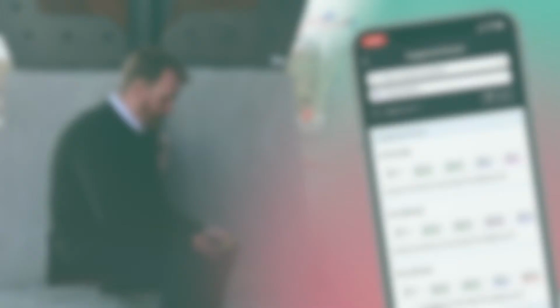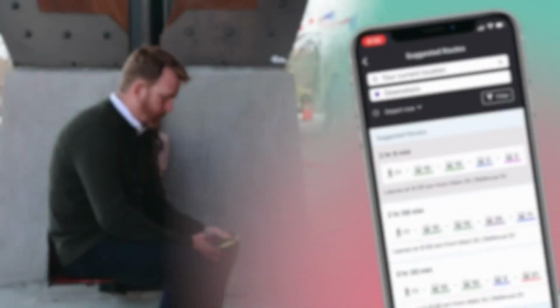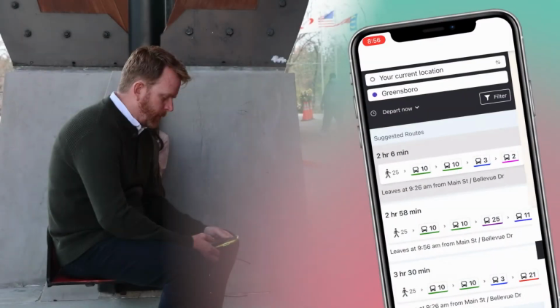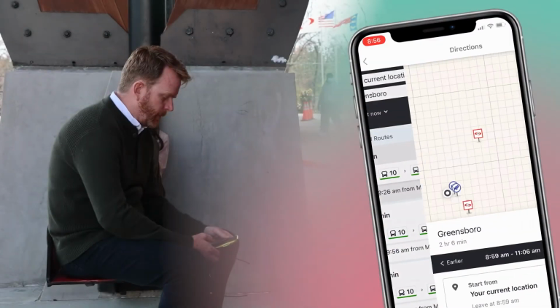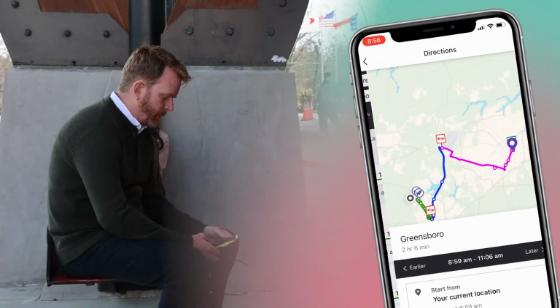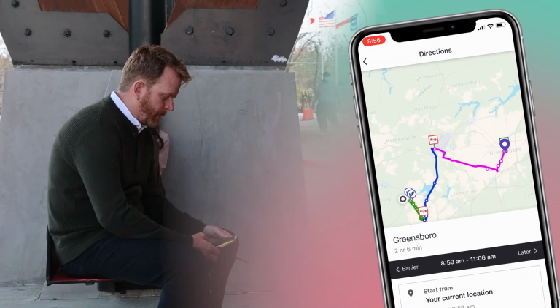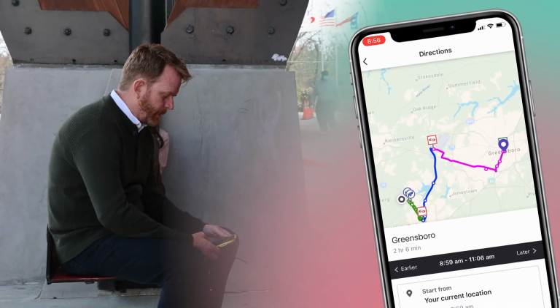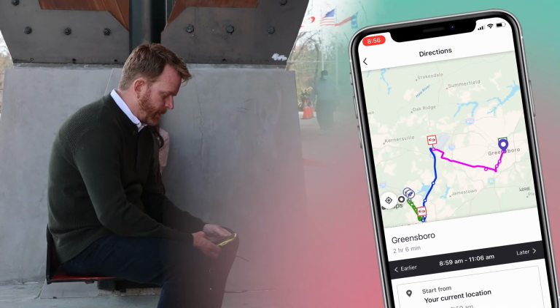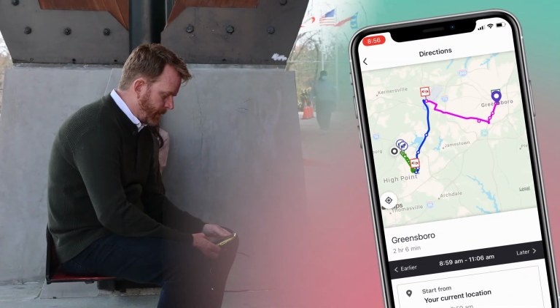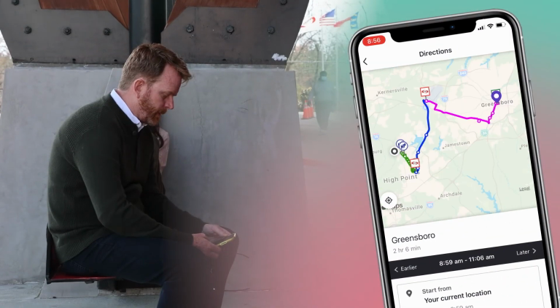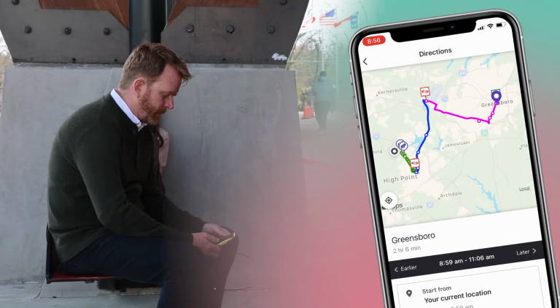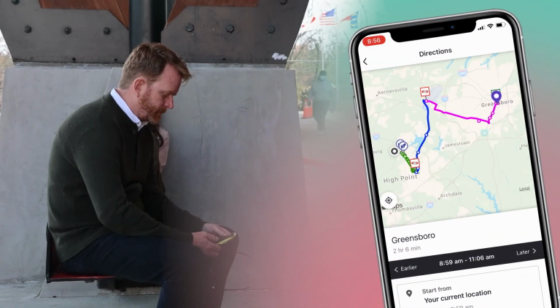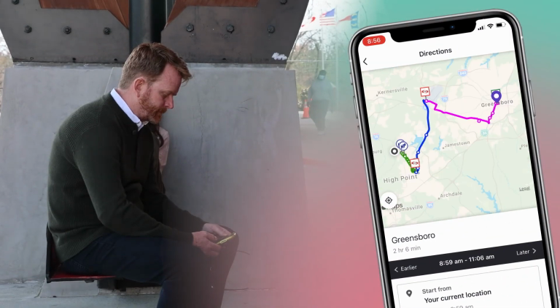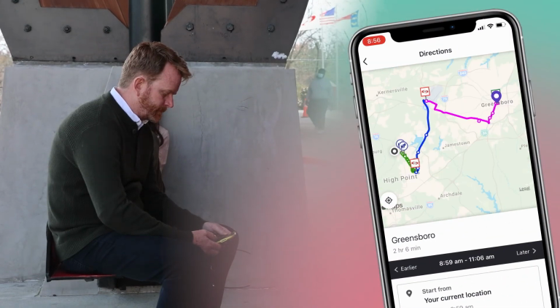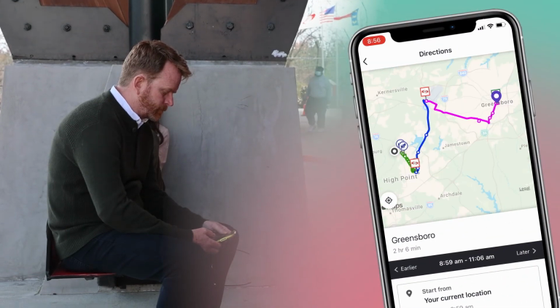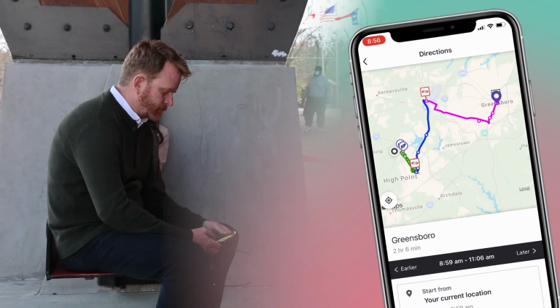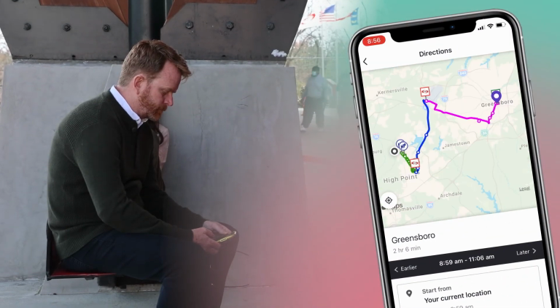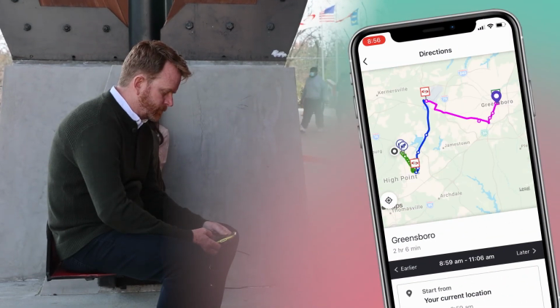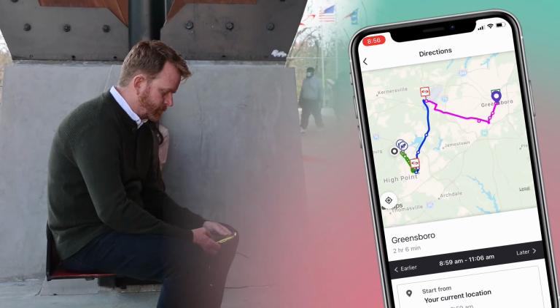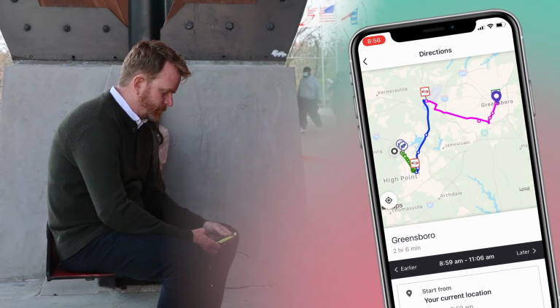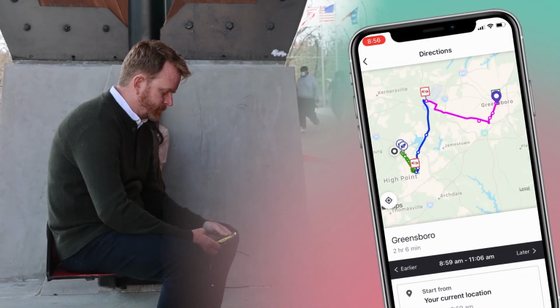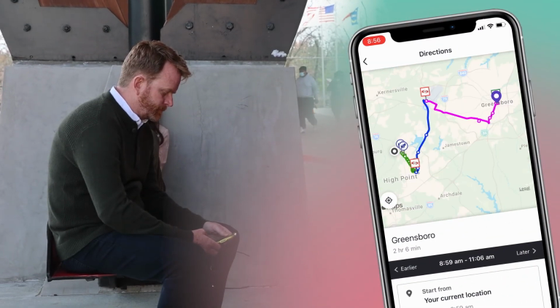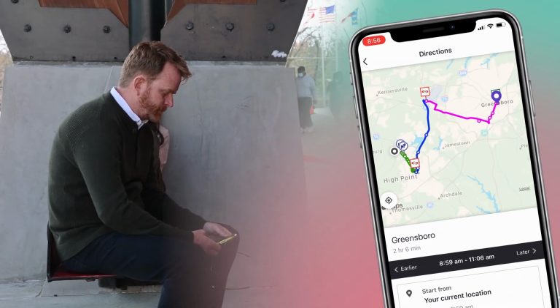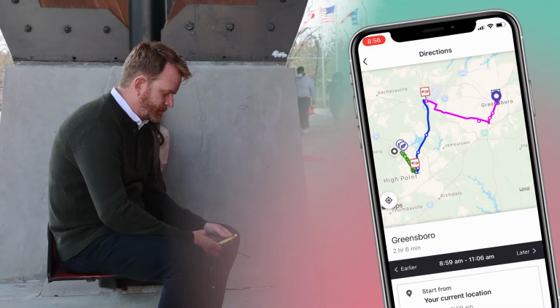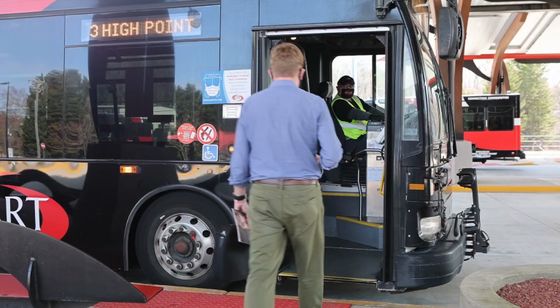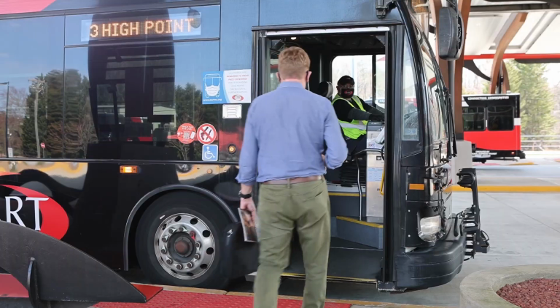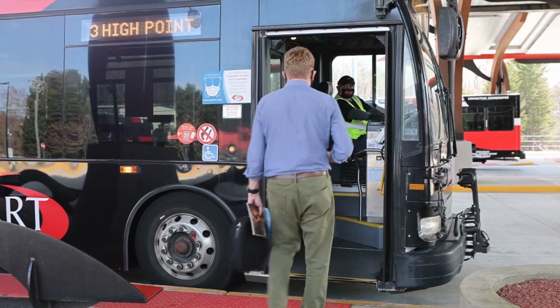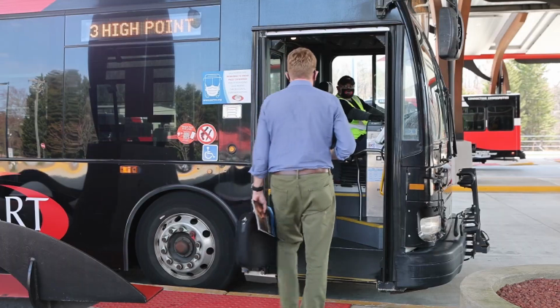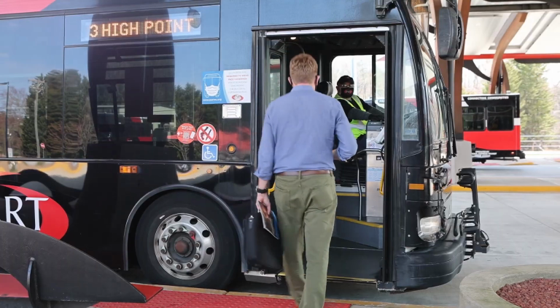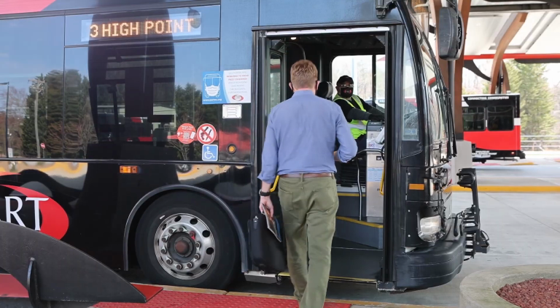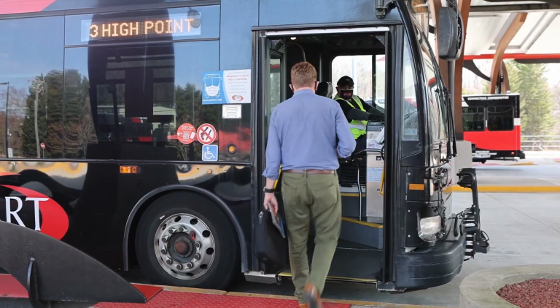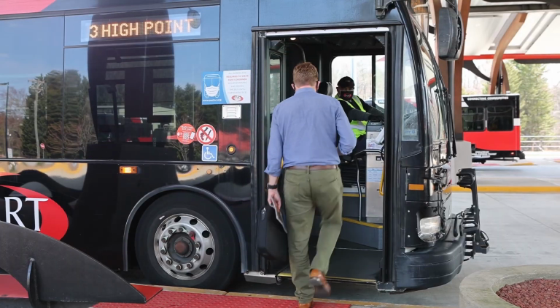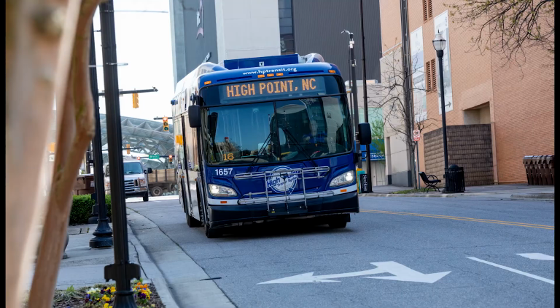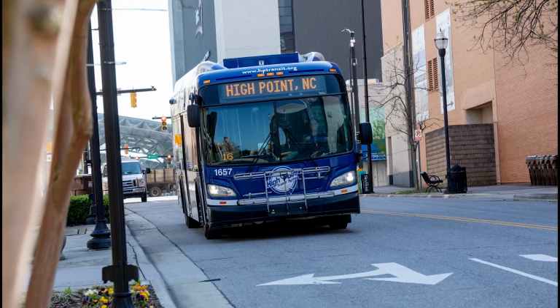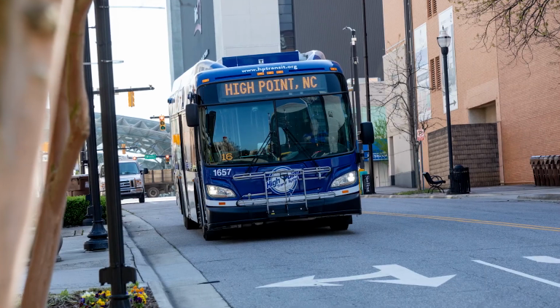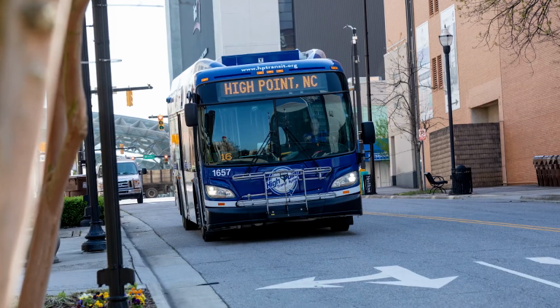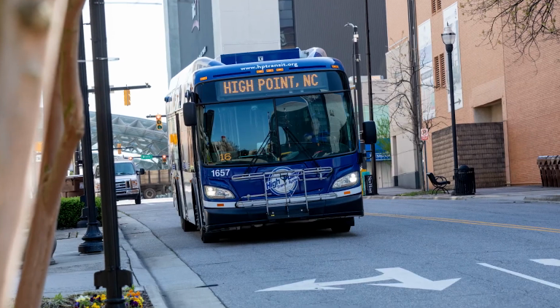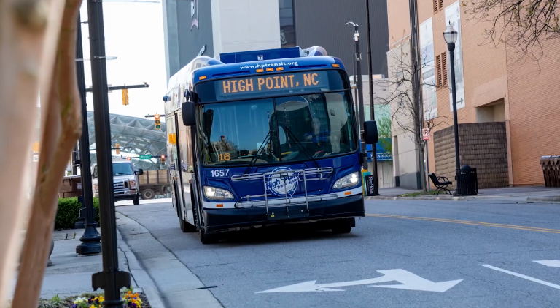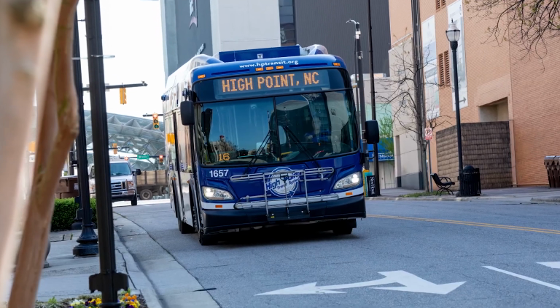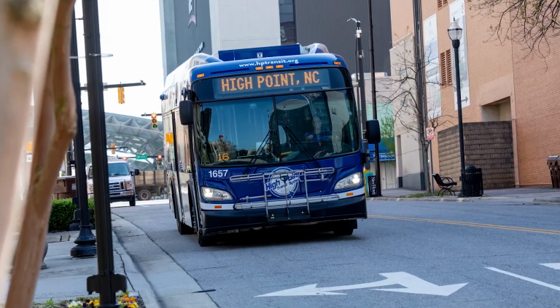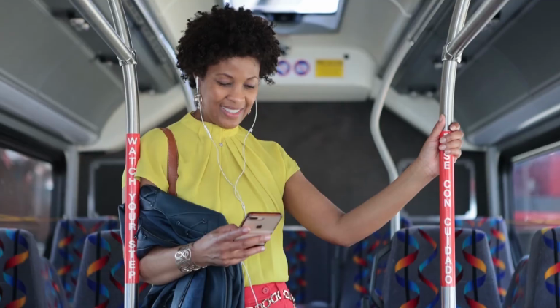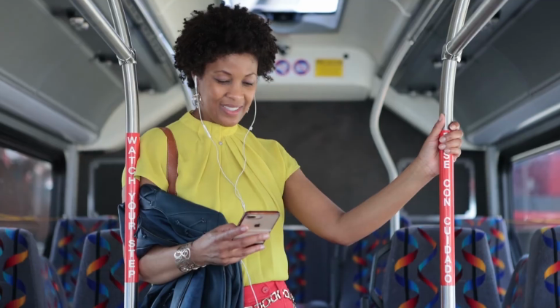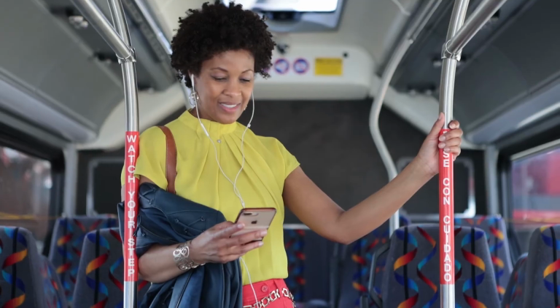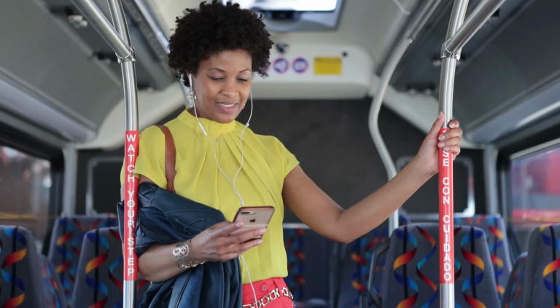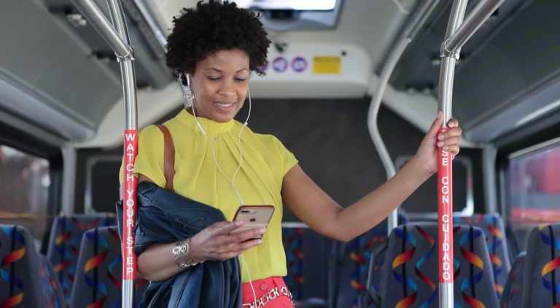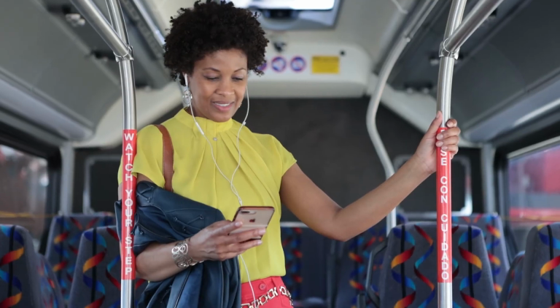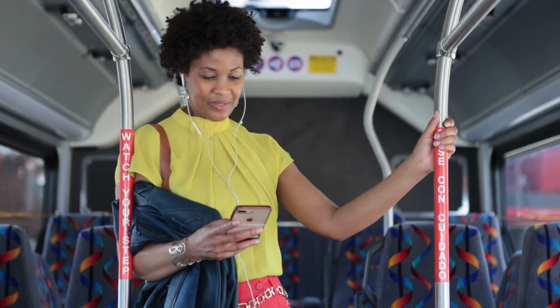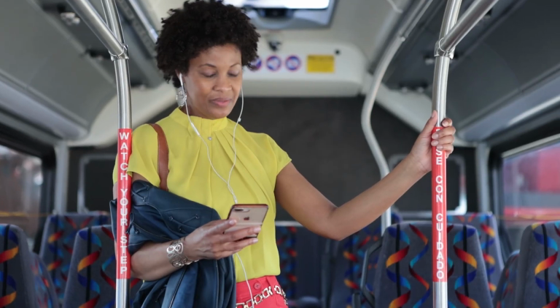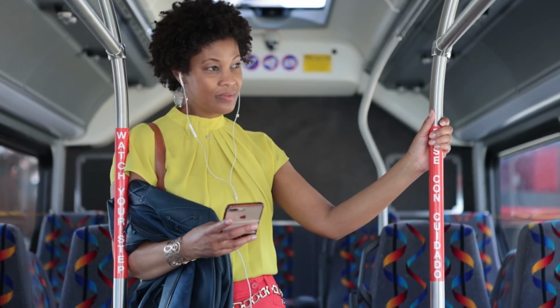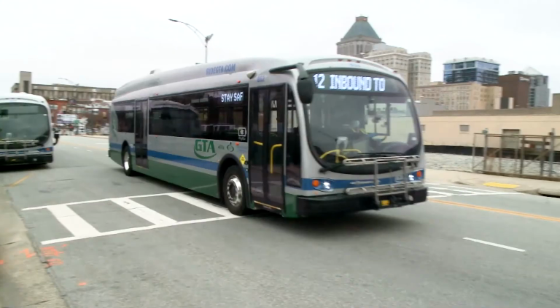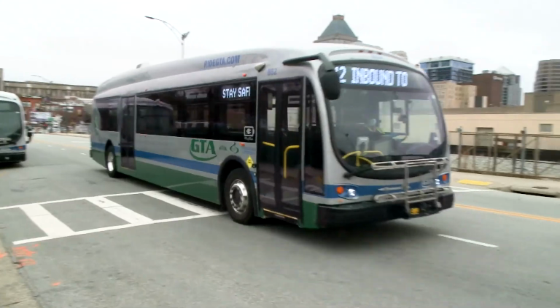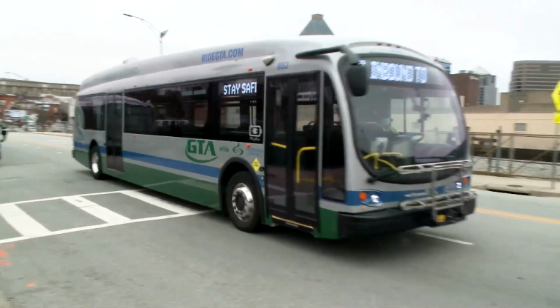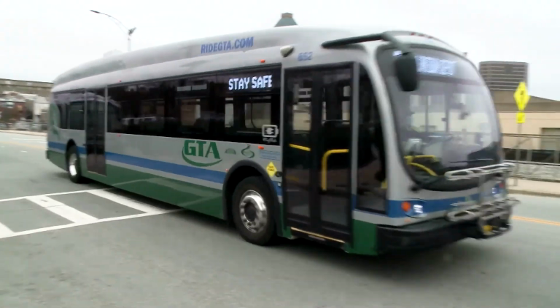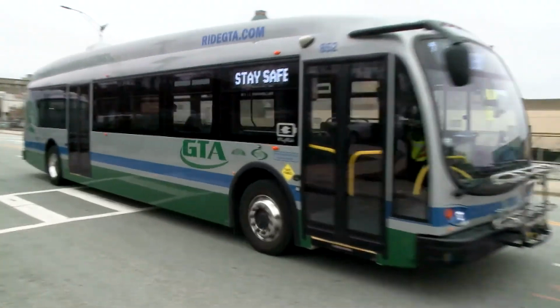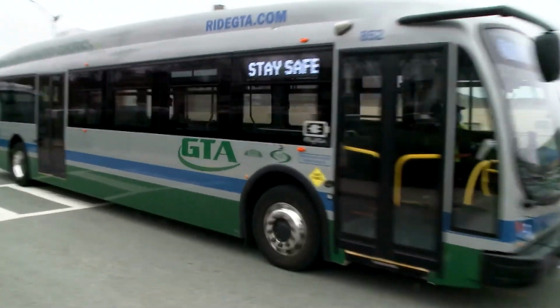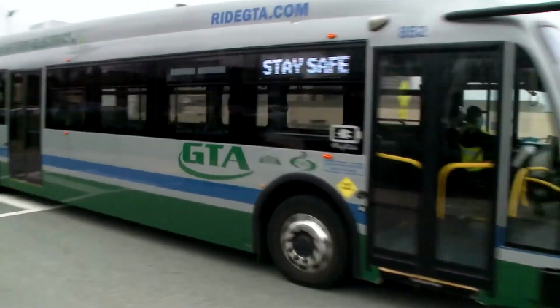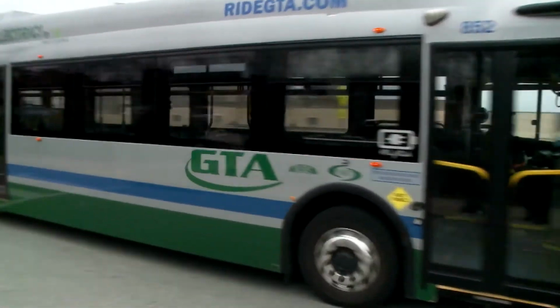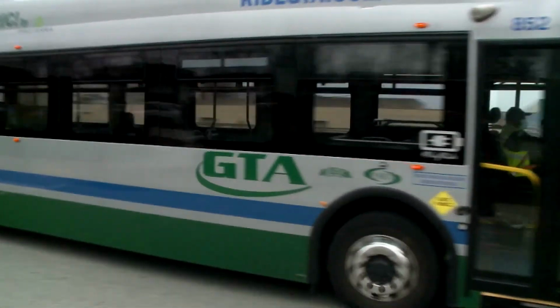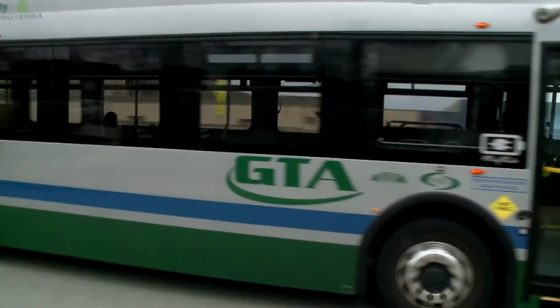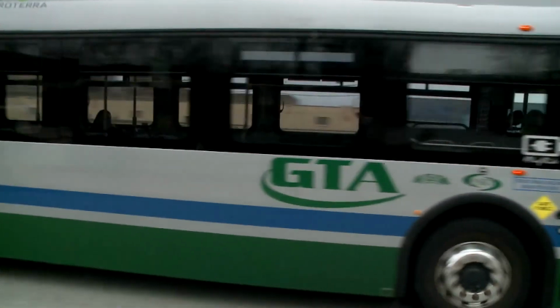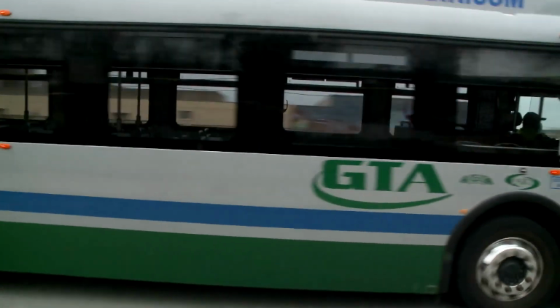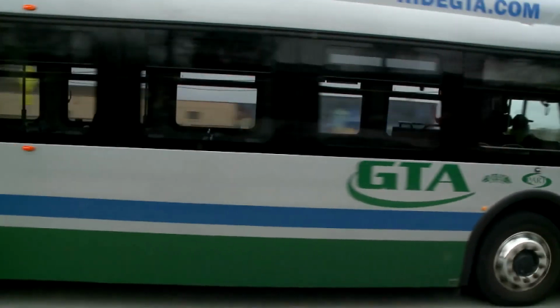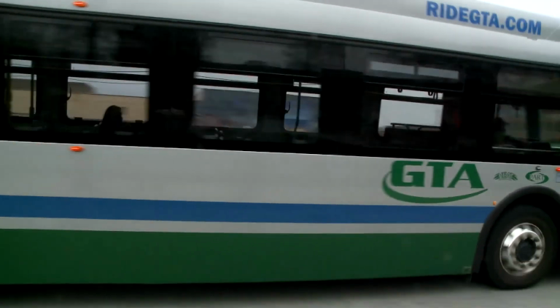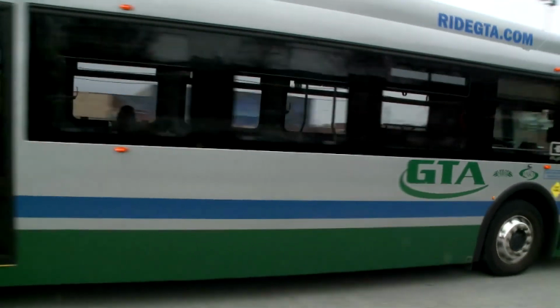Whether you're traveling the Triad, wanting to save money, or simply getting where you need to go, there are so many reasons to use YUMO.